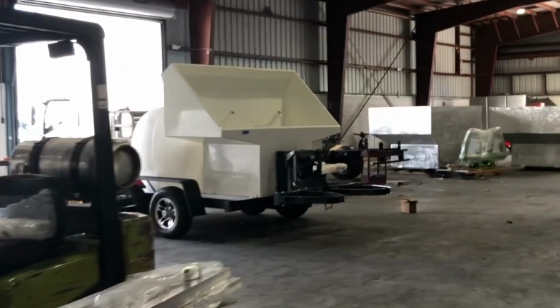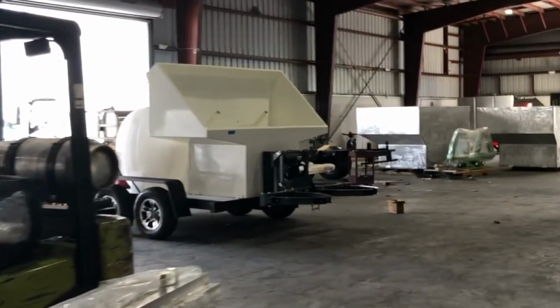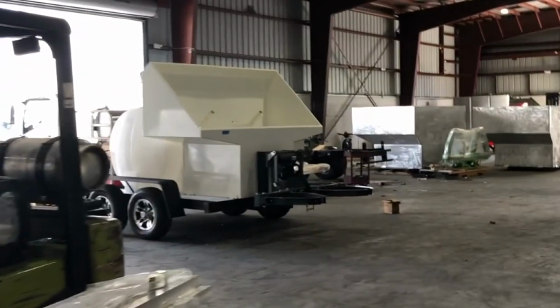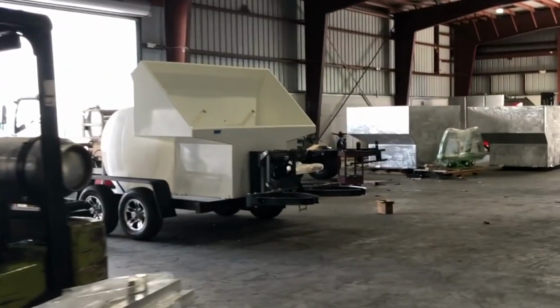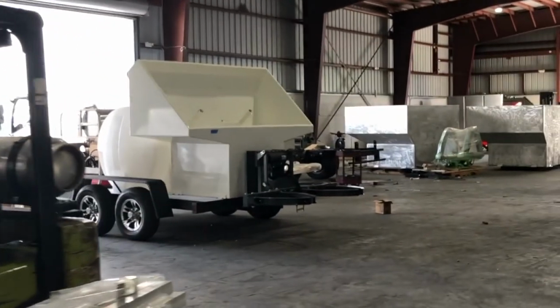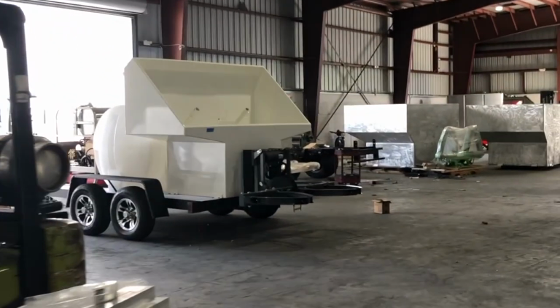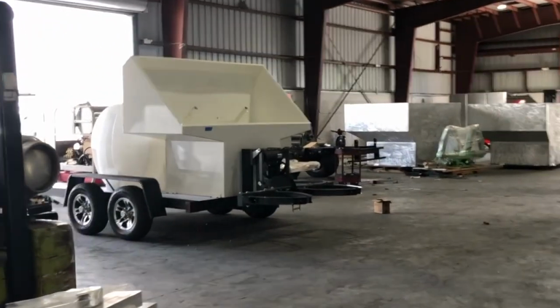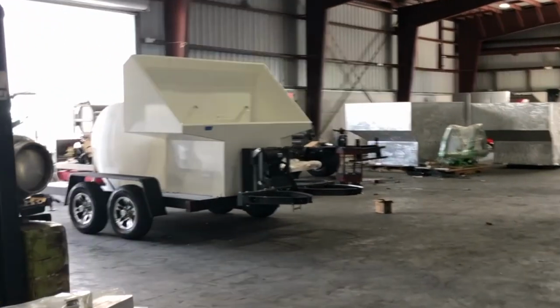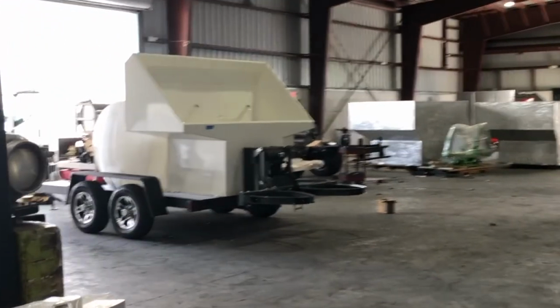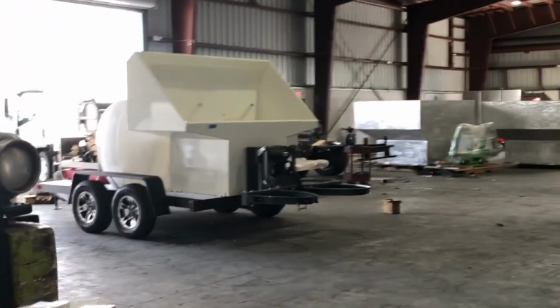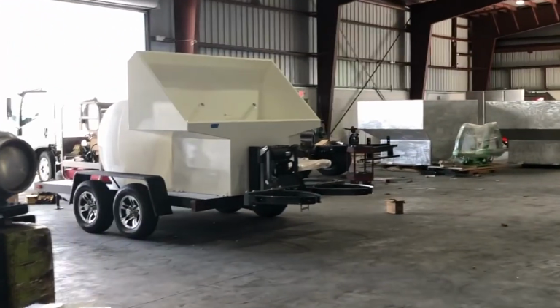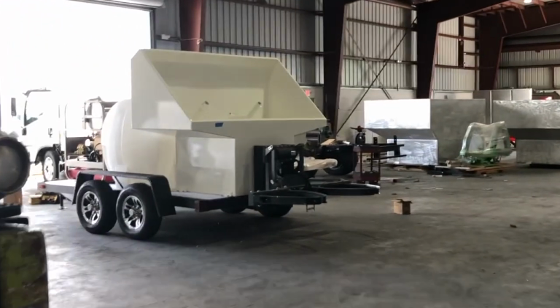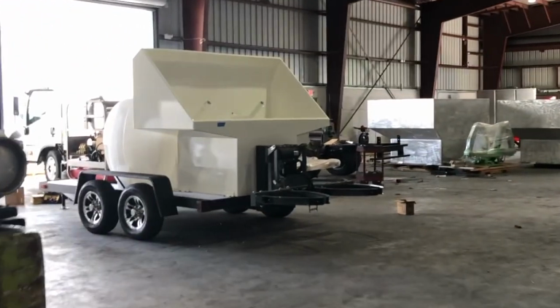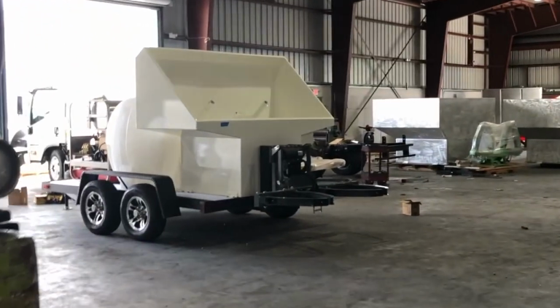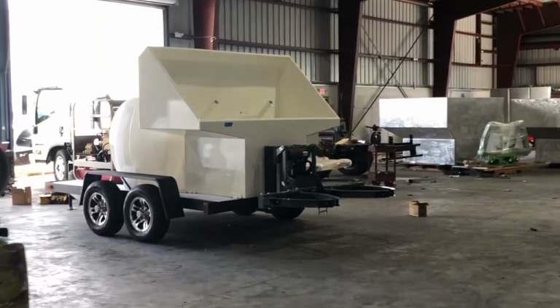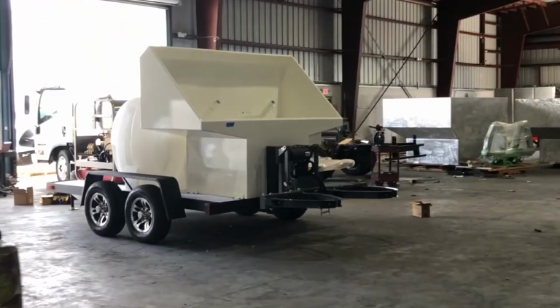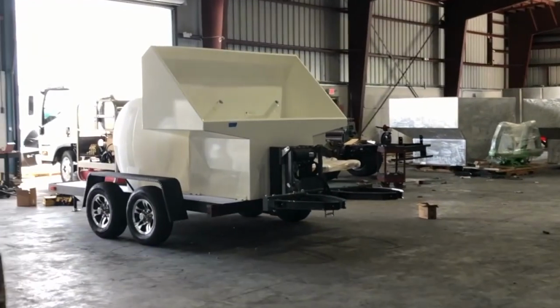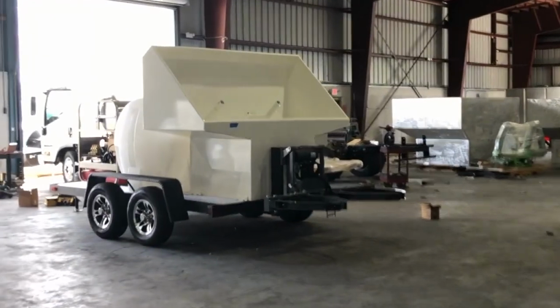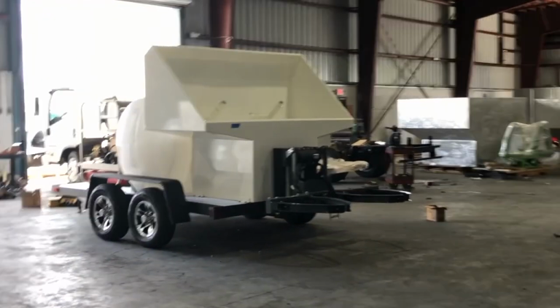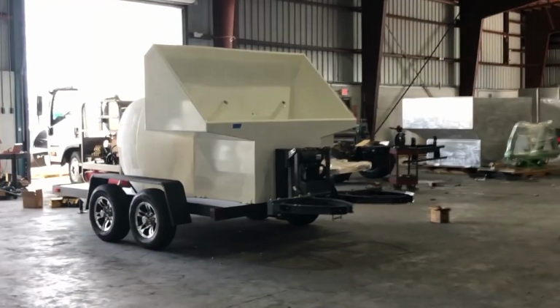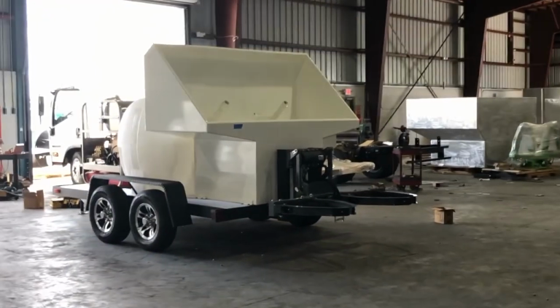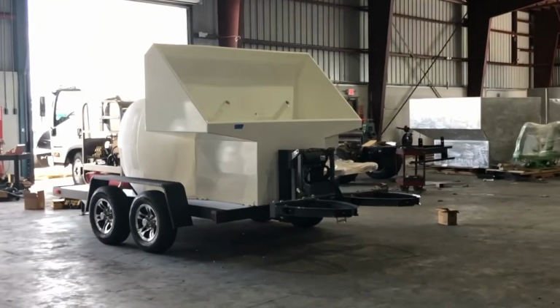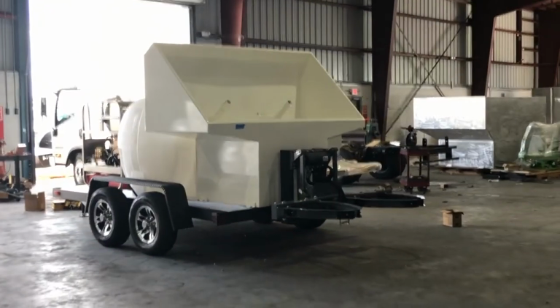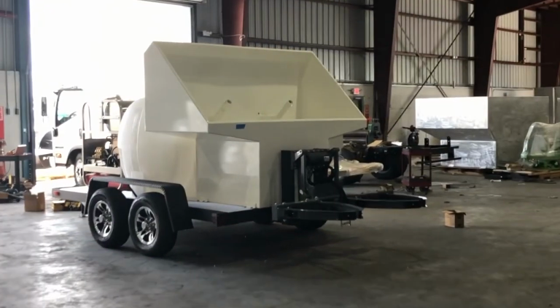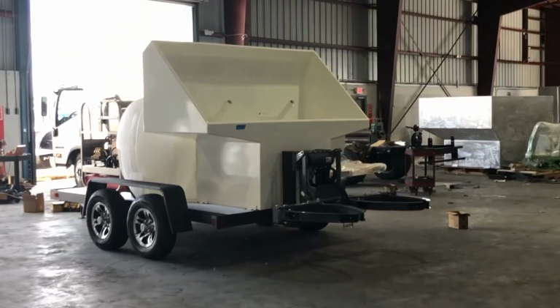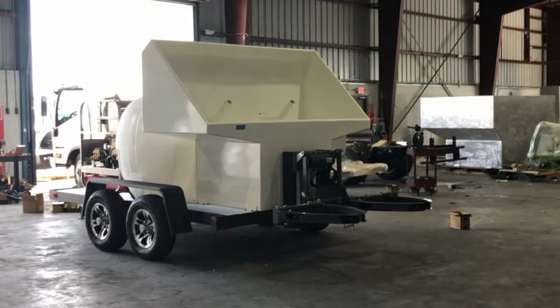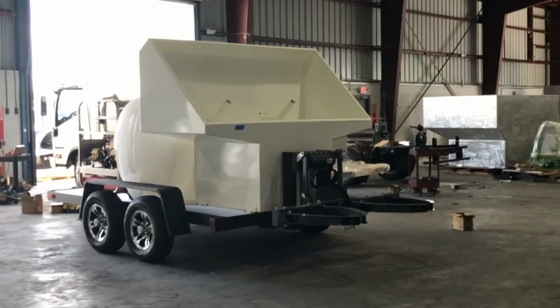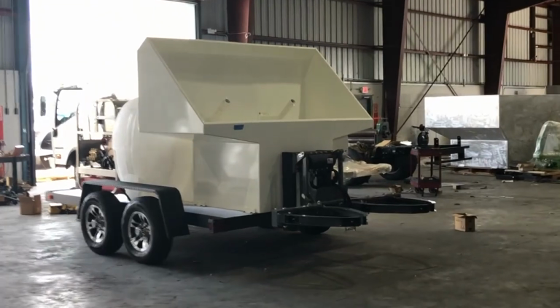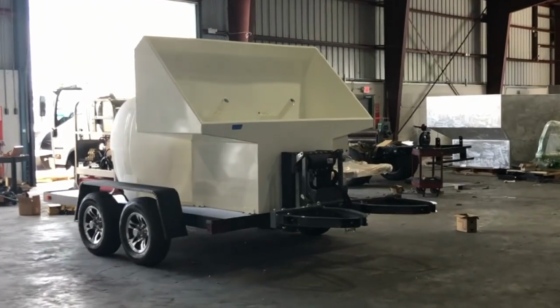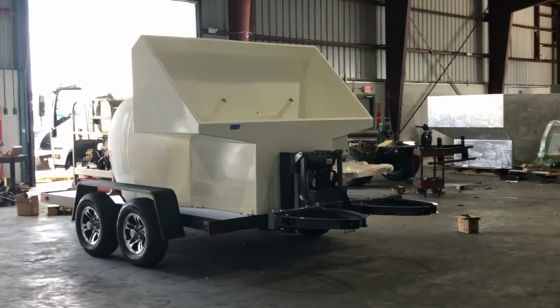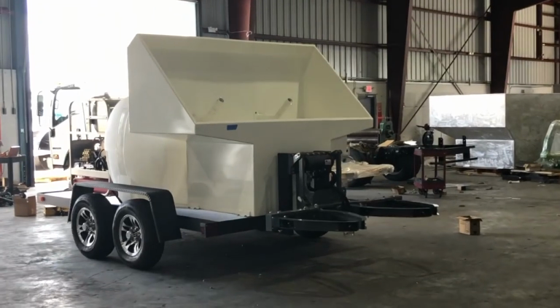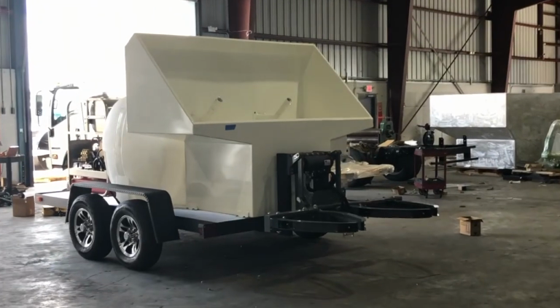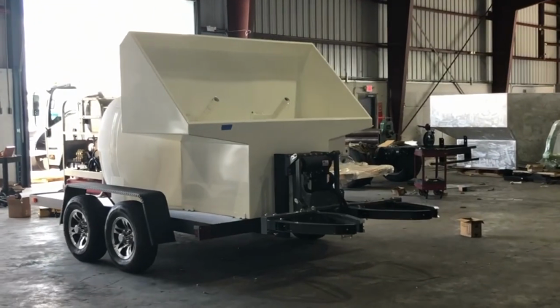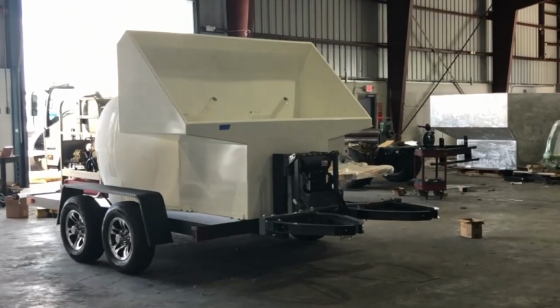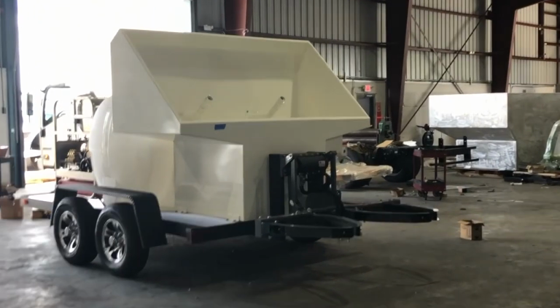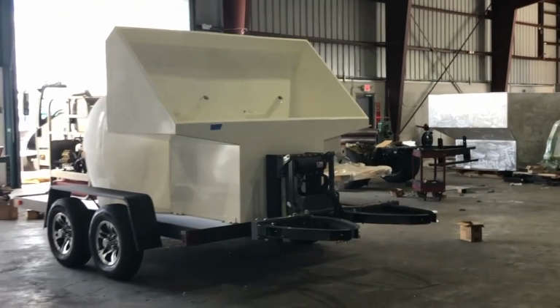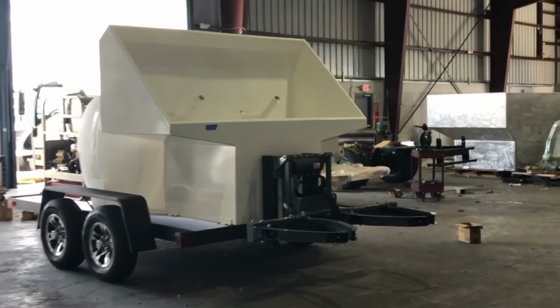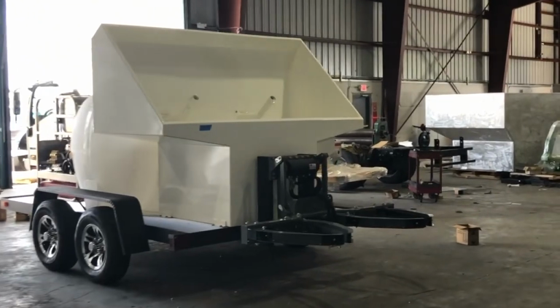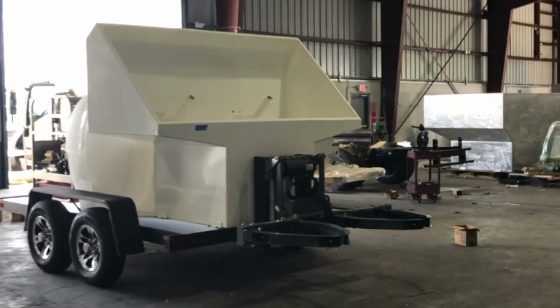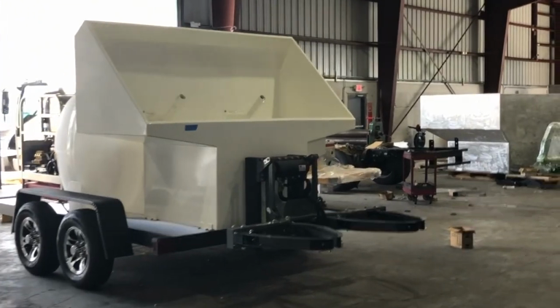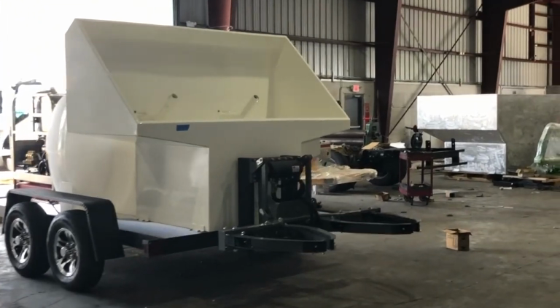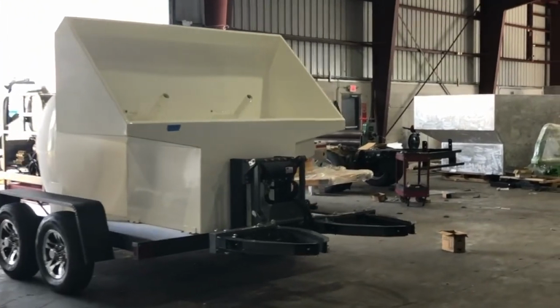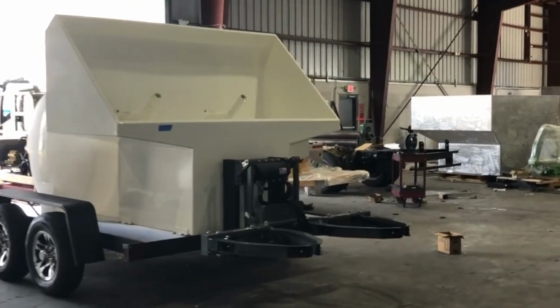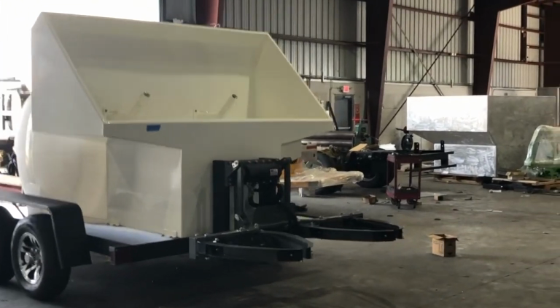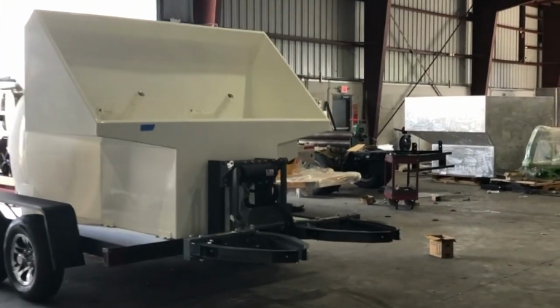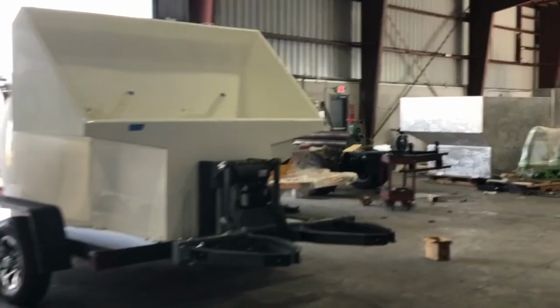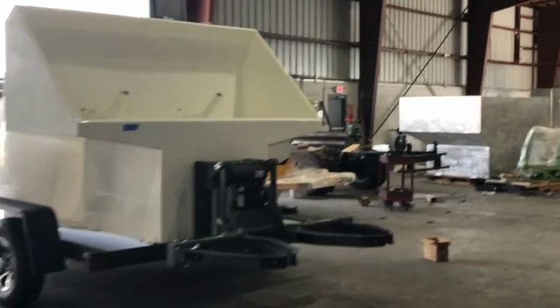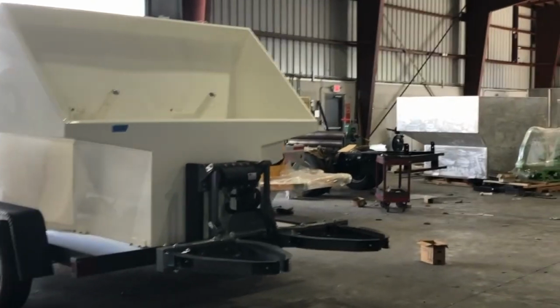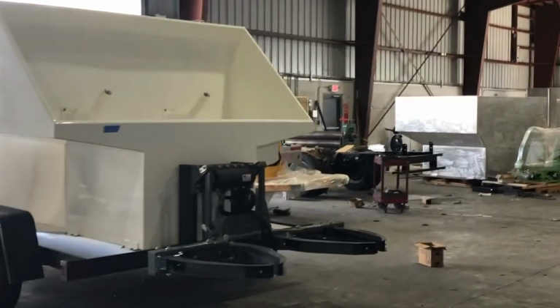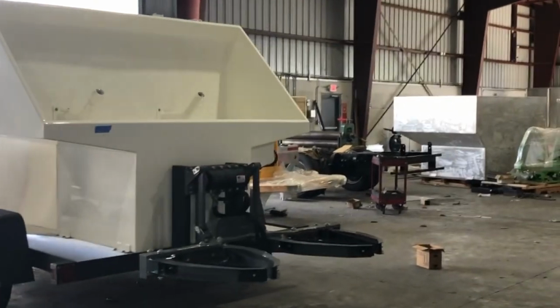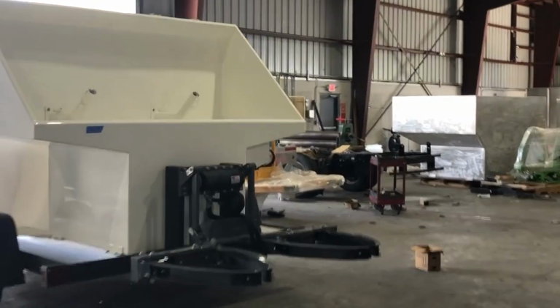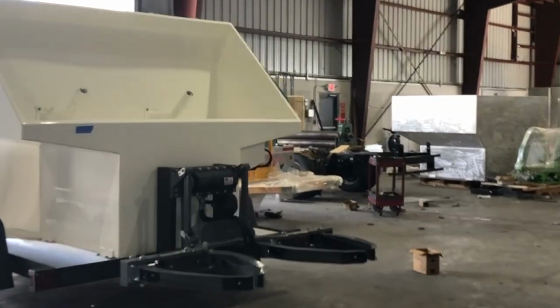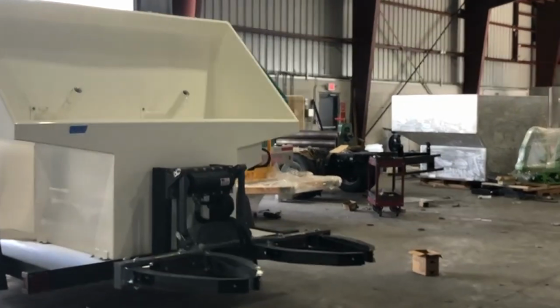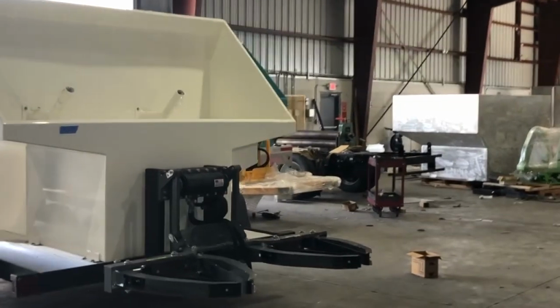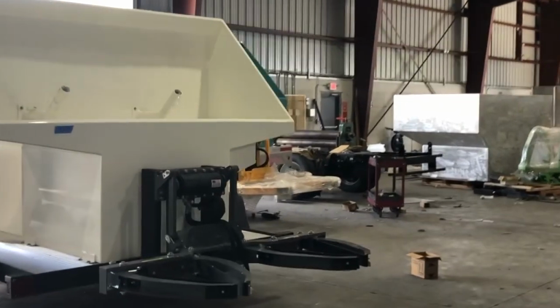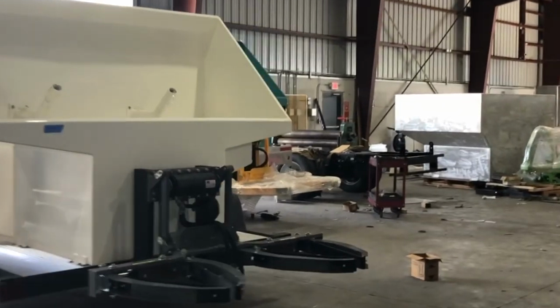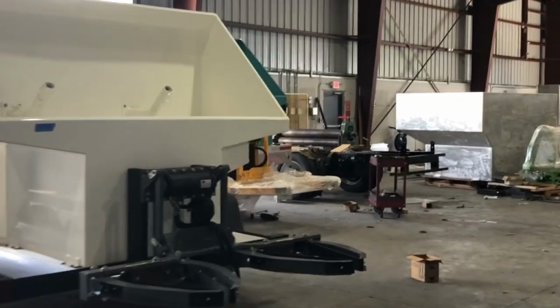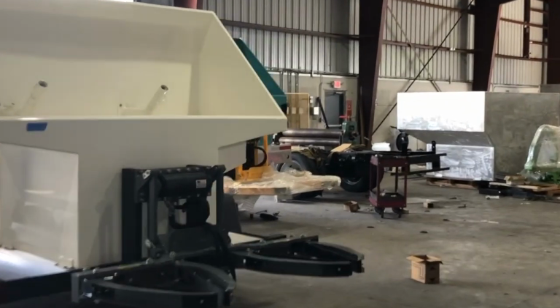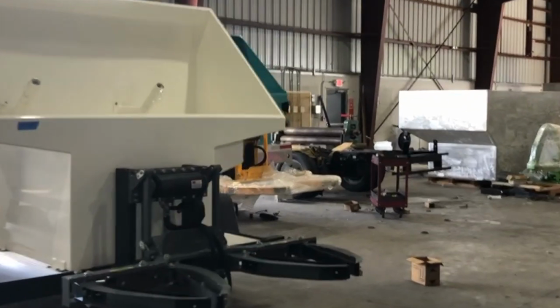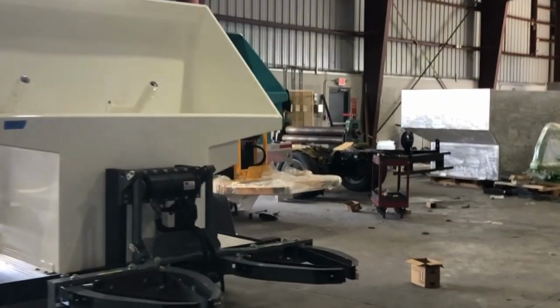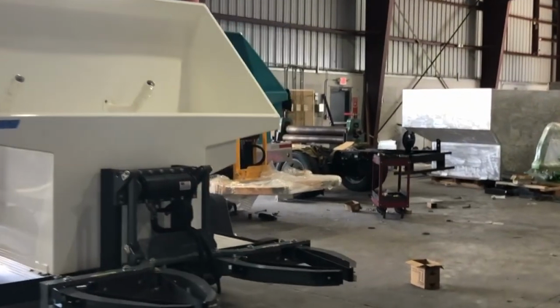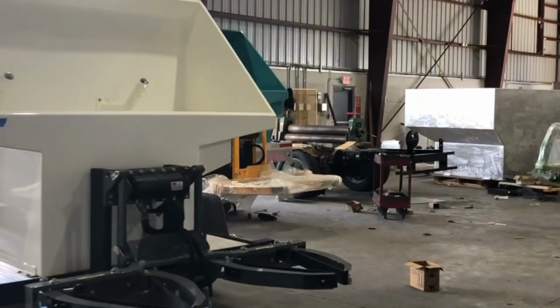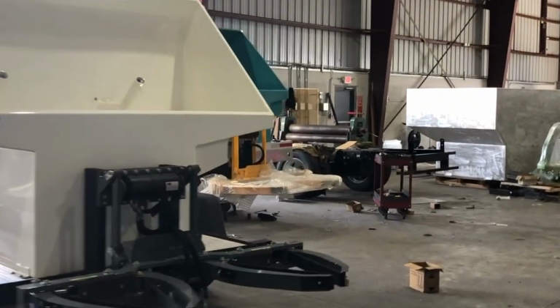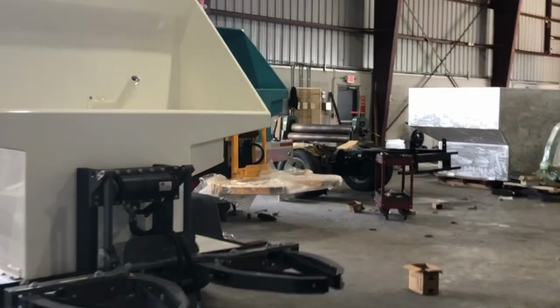Here we have a trailer. We're actually building five trailers right now. Three have sold. Two will be for in-stock purposes.